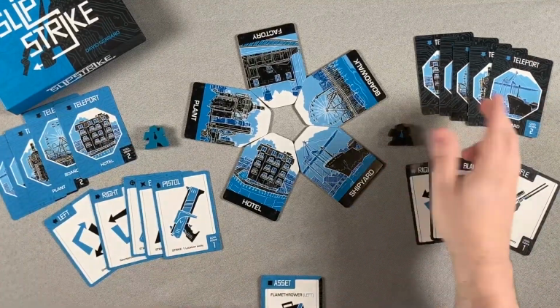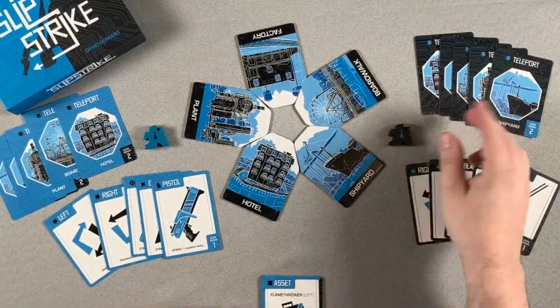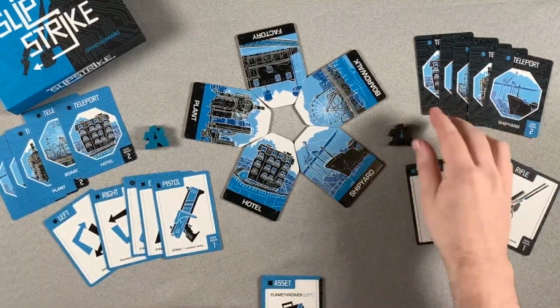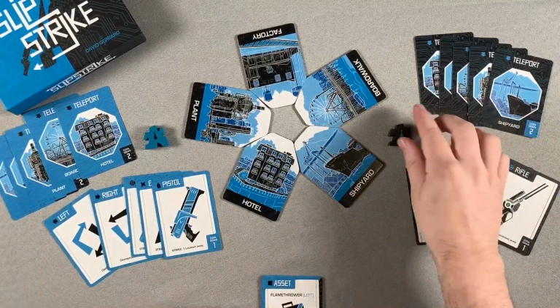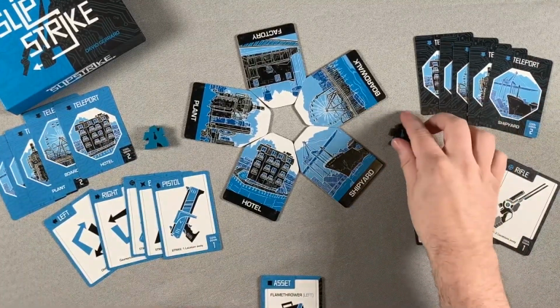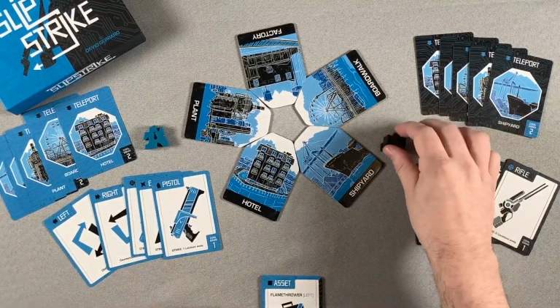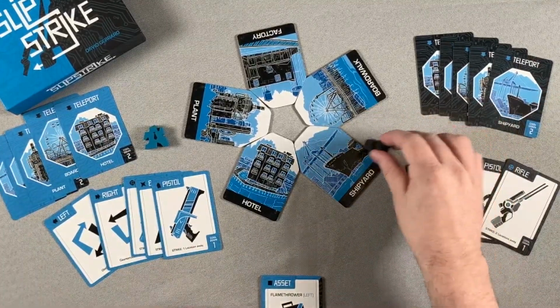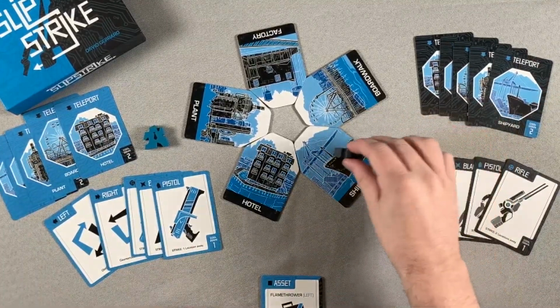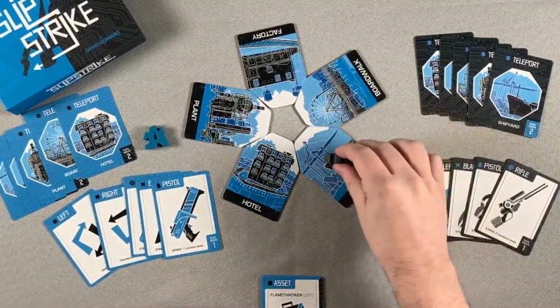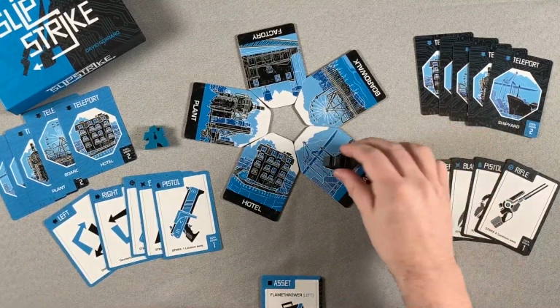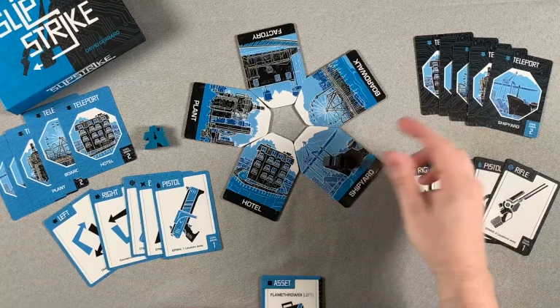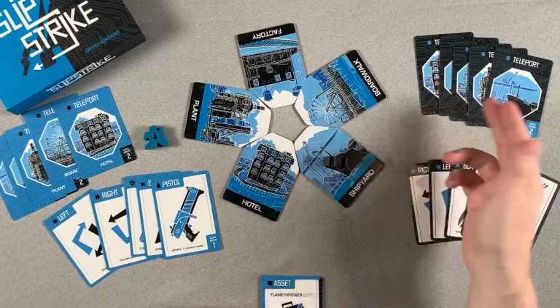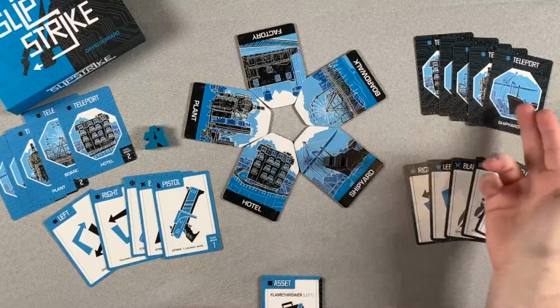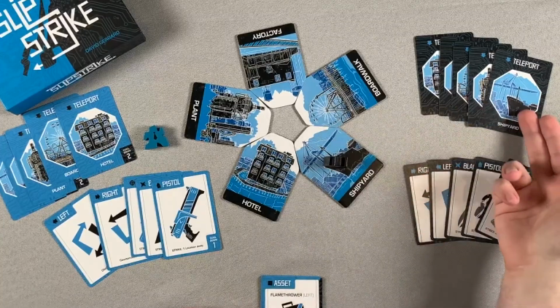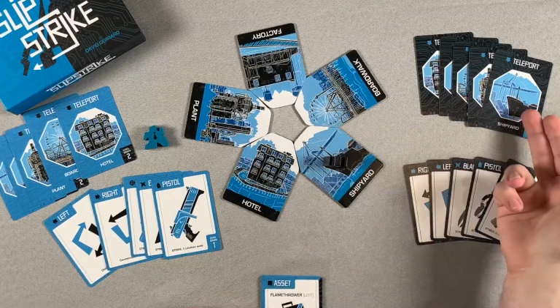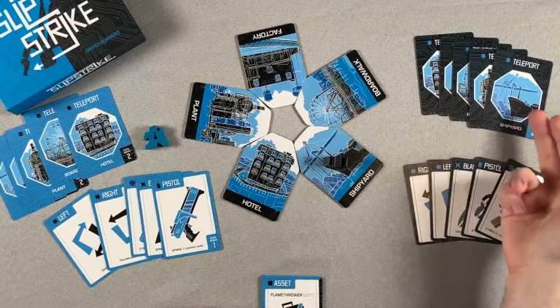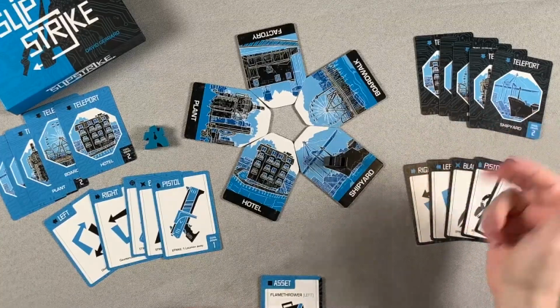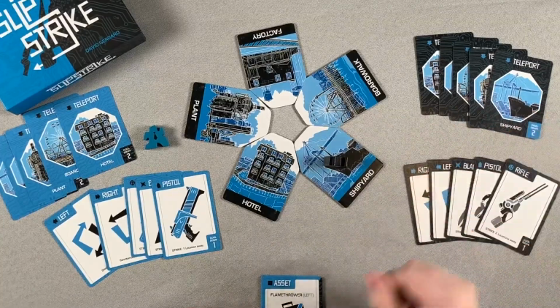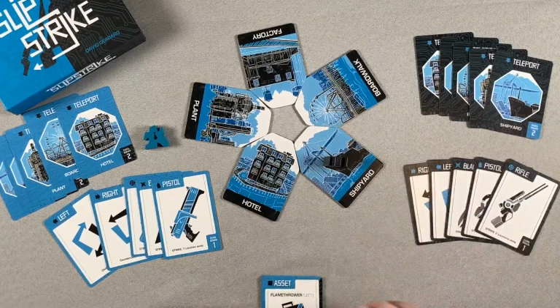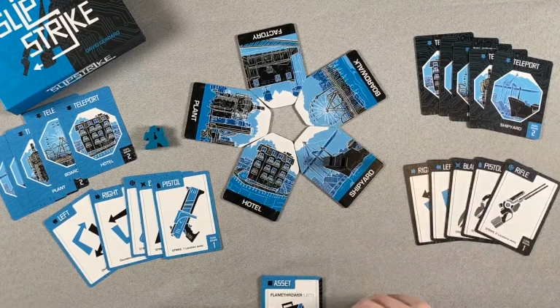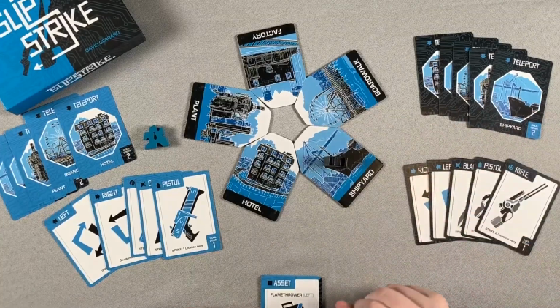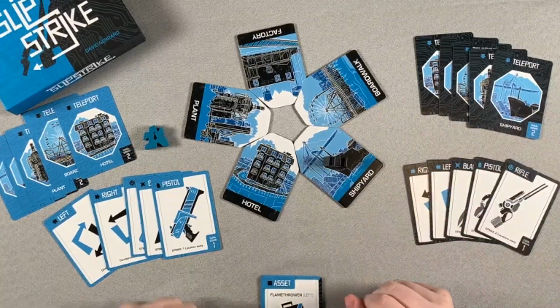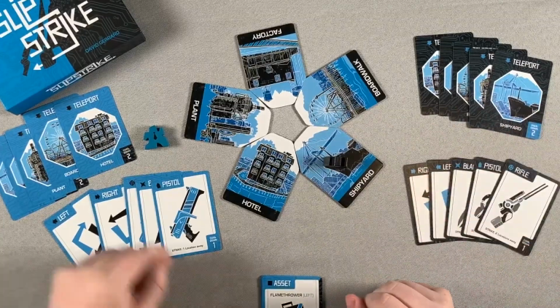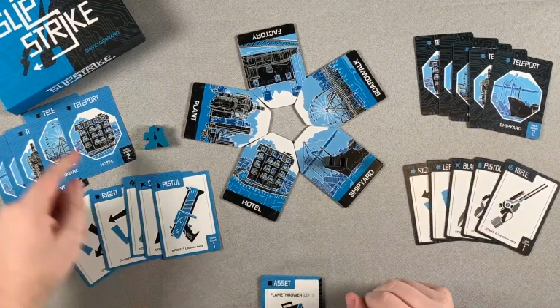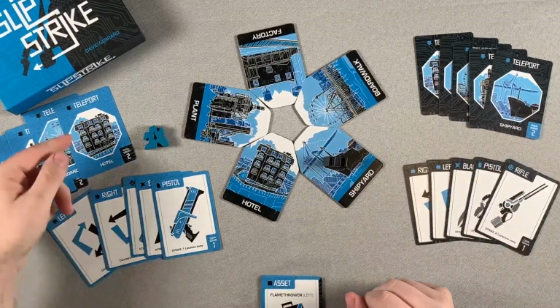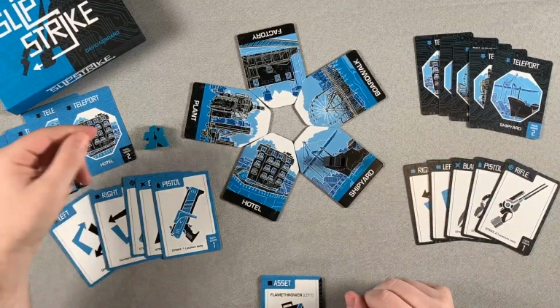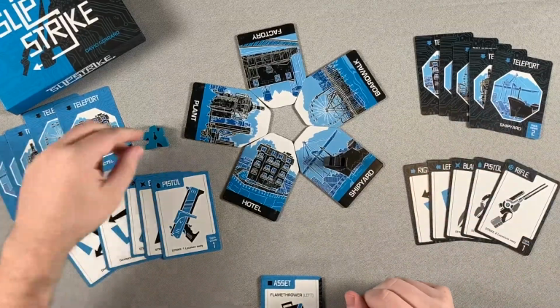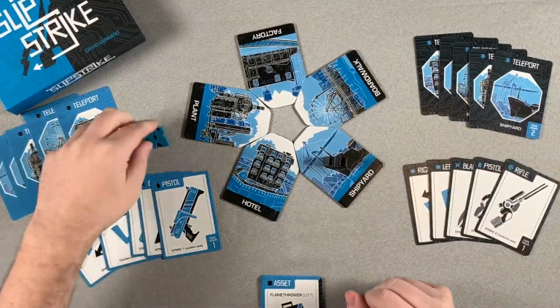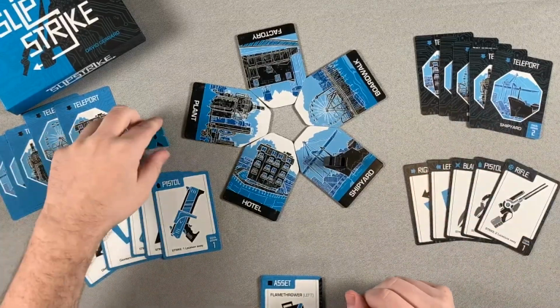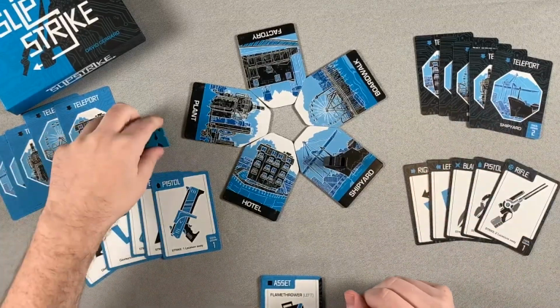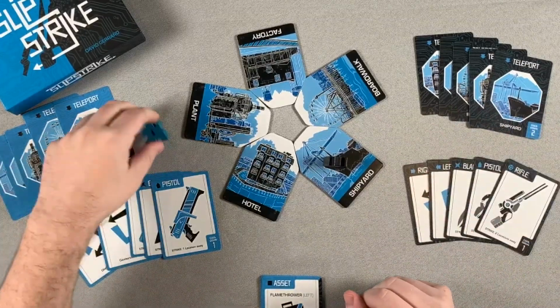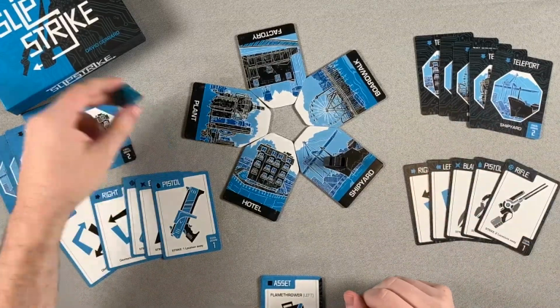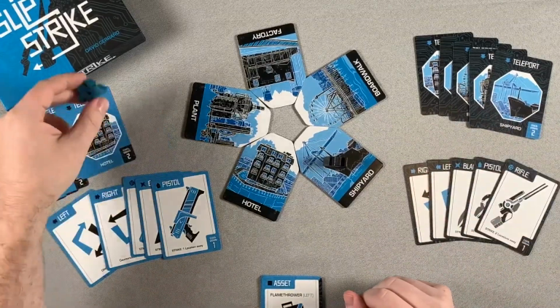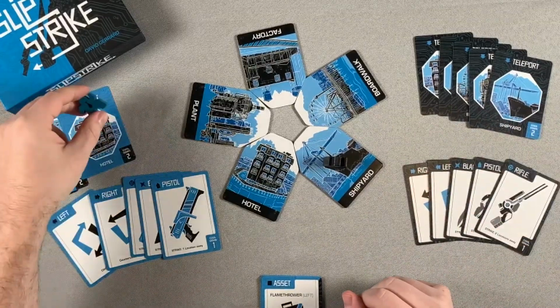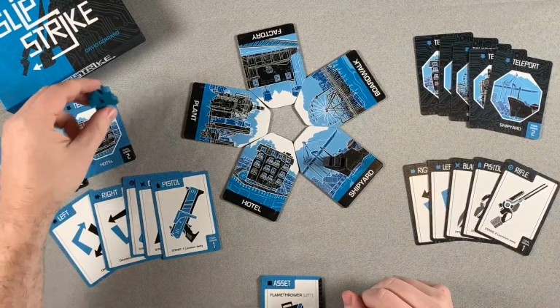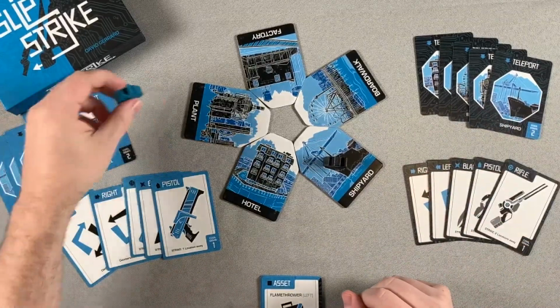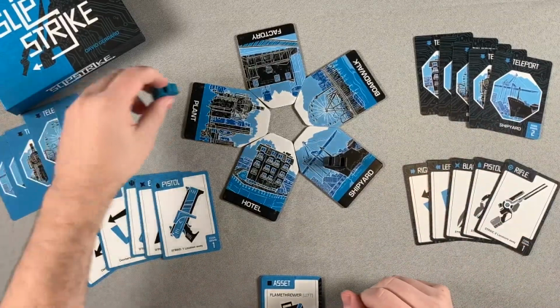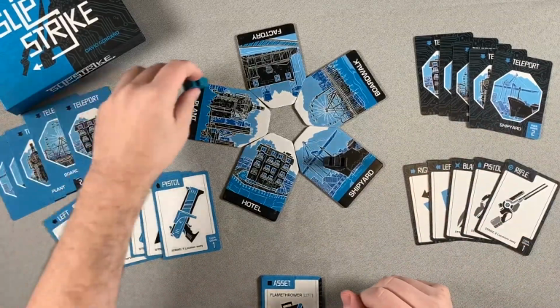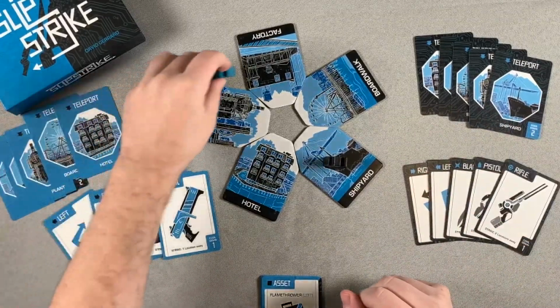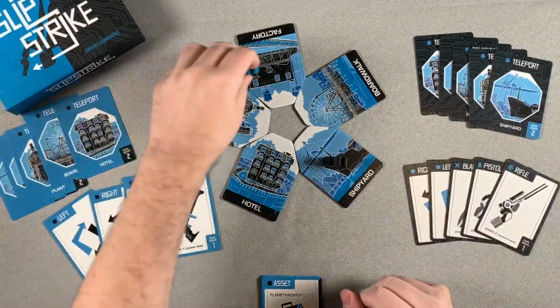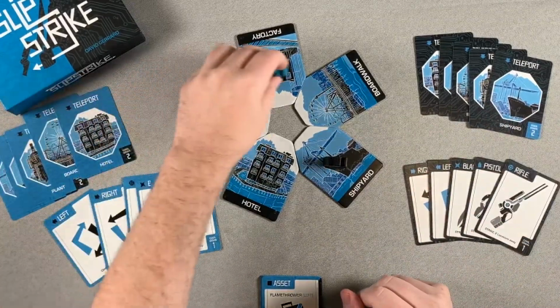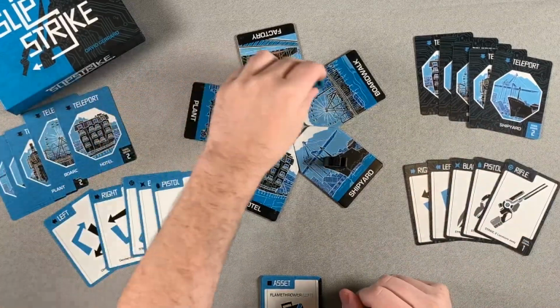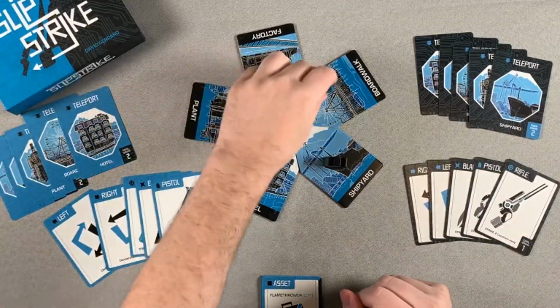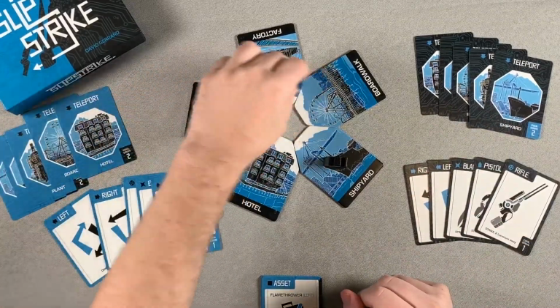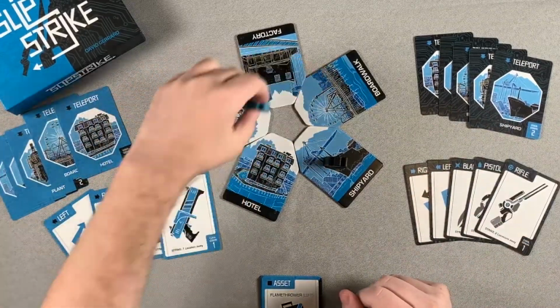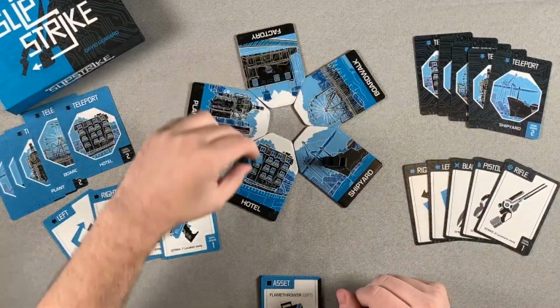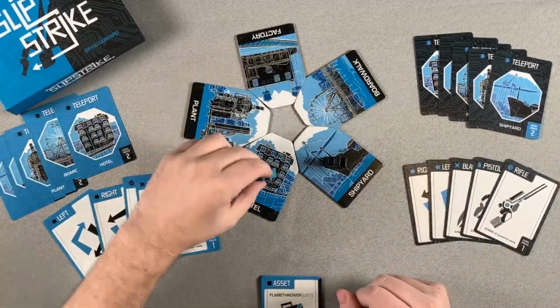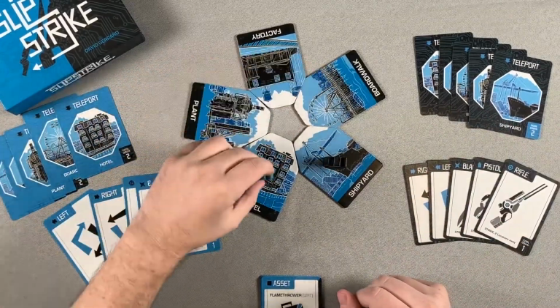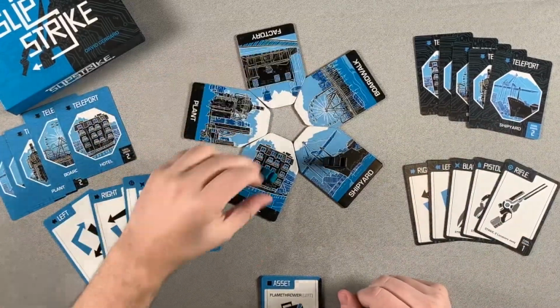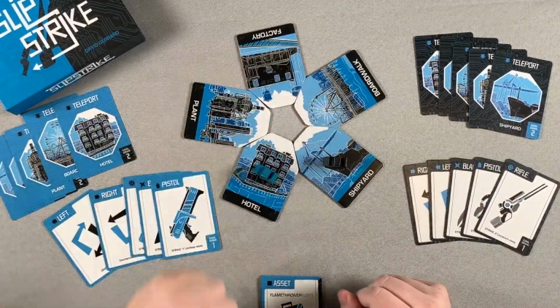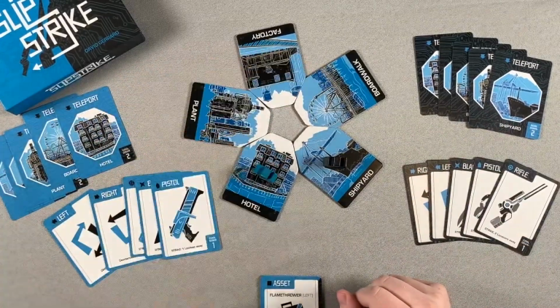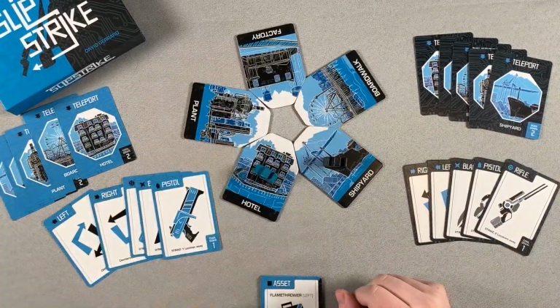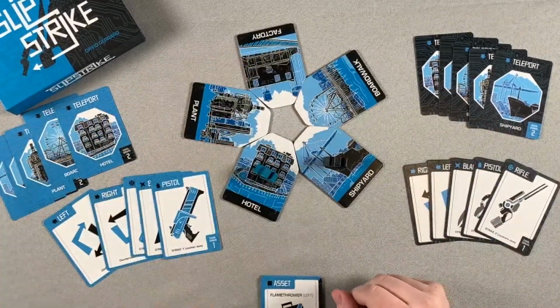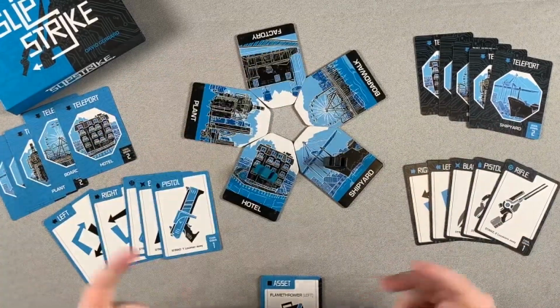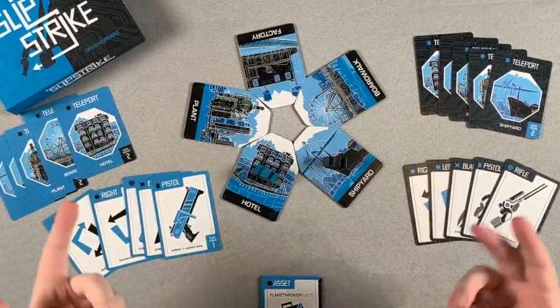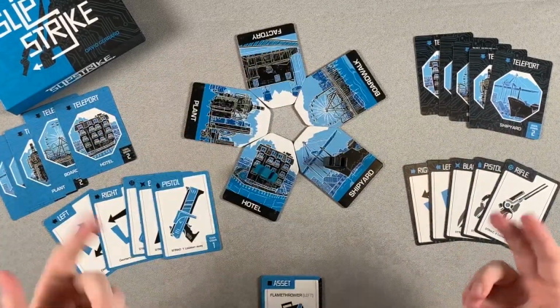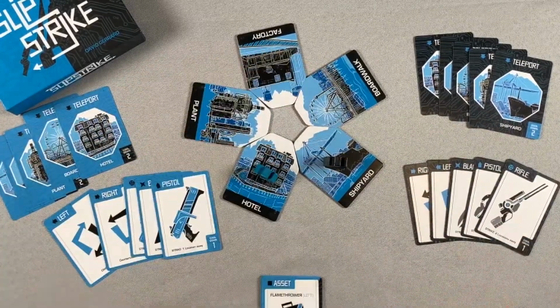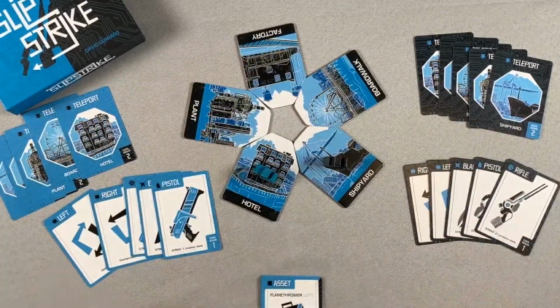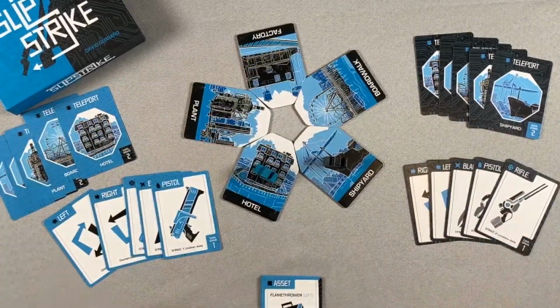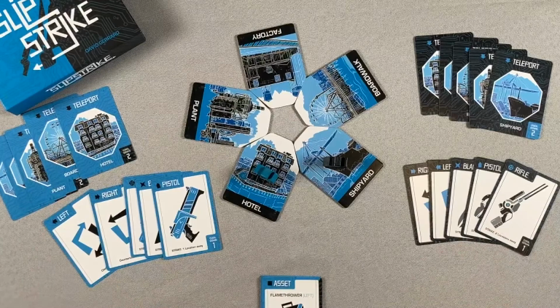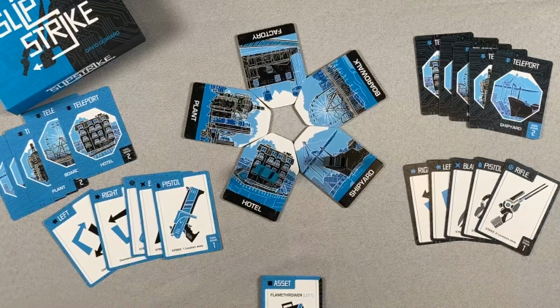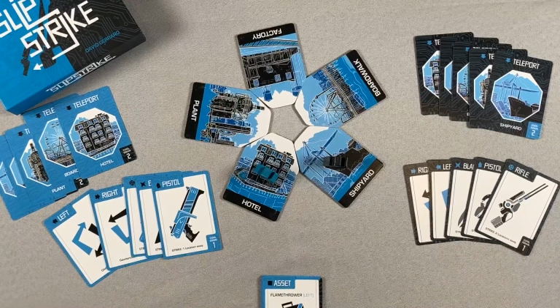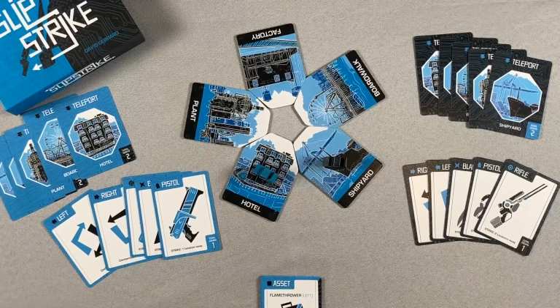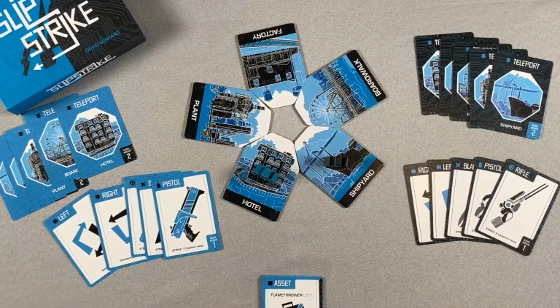So in this case, the black agent is starting at the shipyard and the blue player is starting at the hotel. And that's how you set up a game.